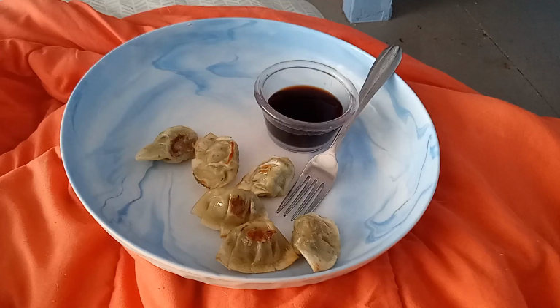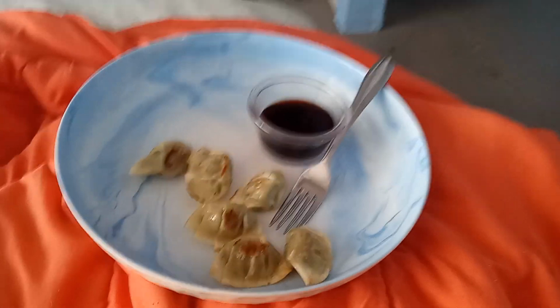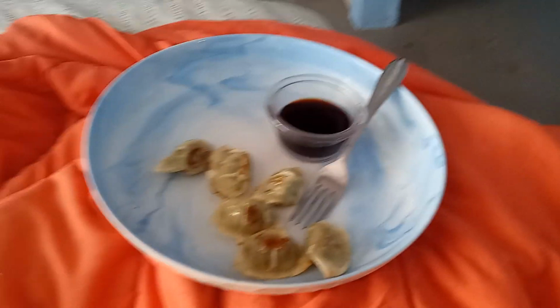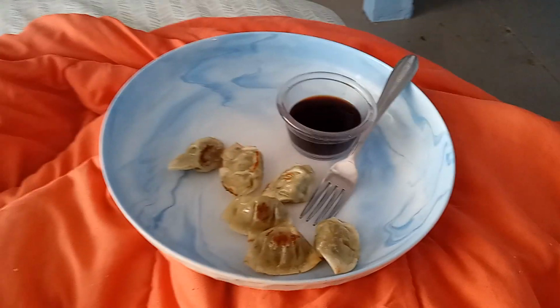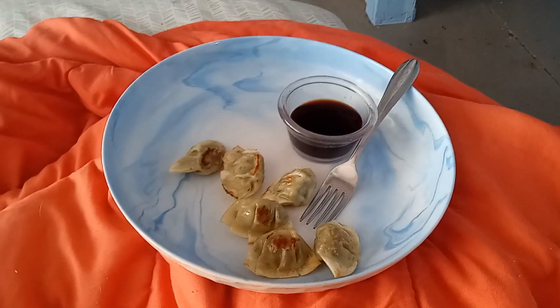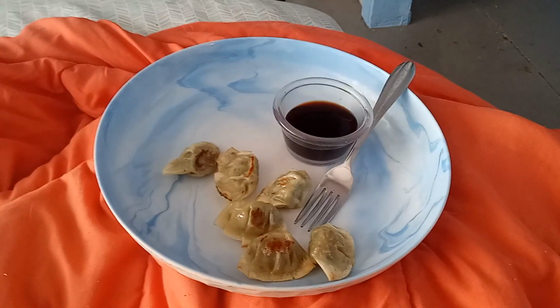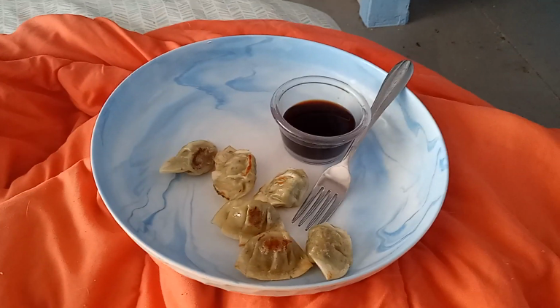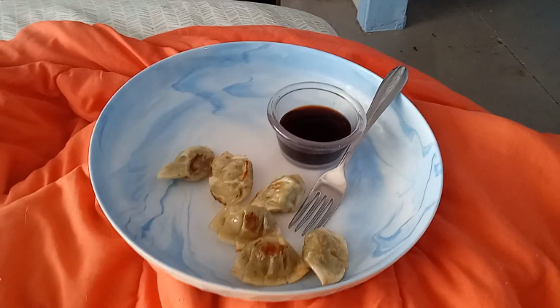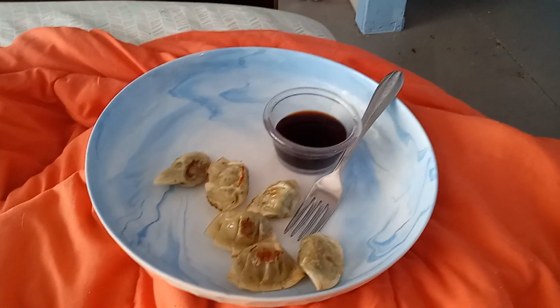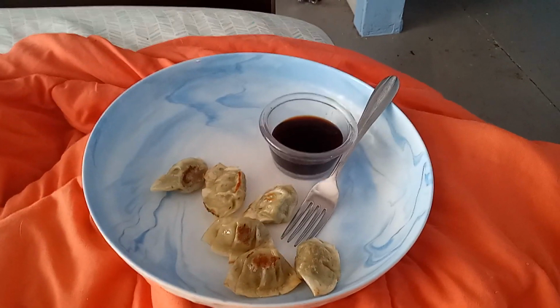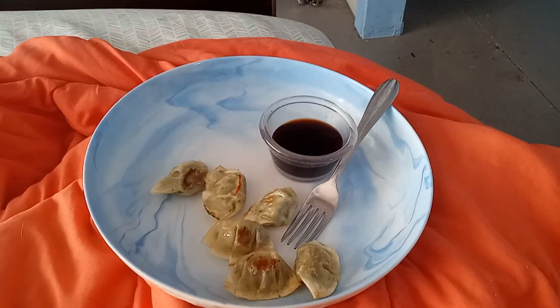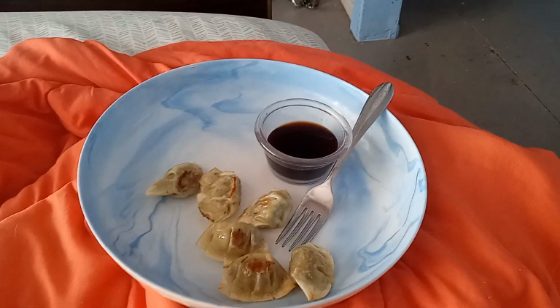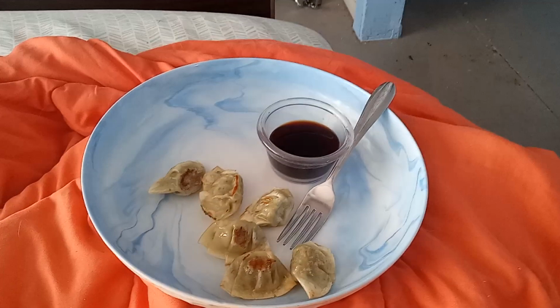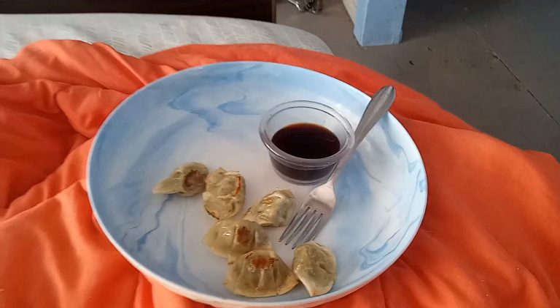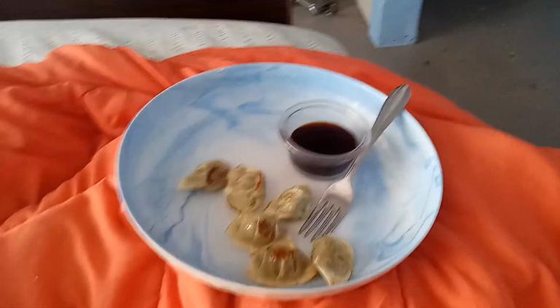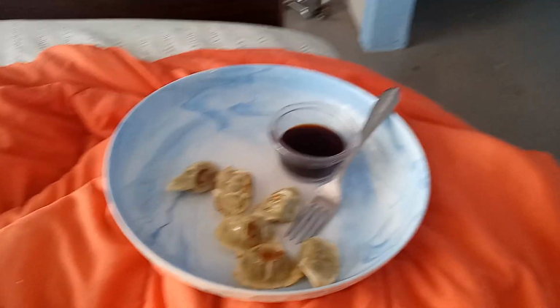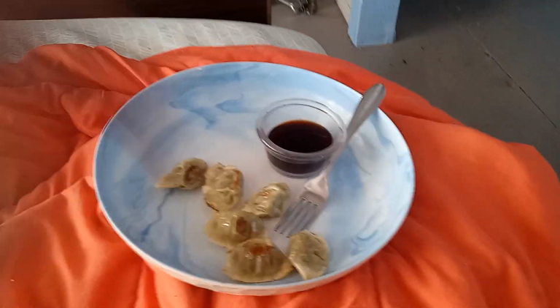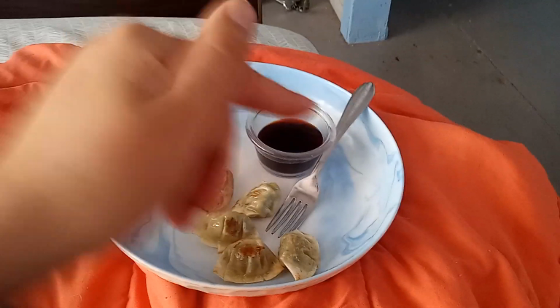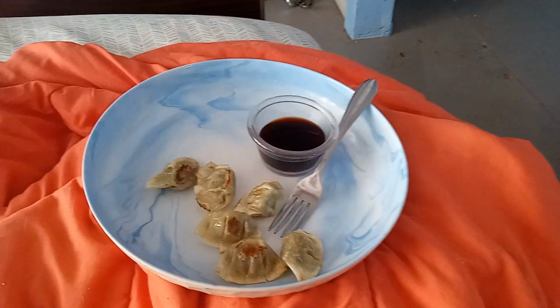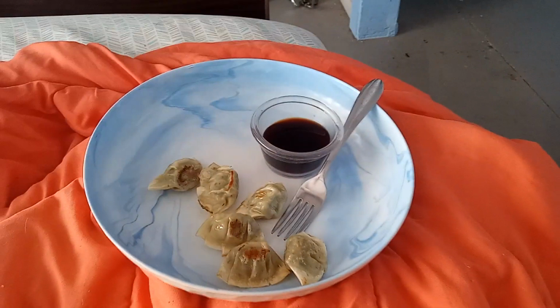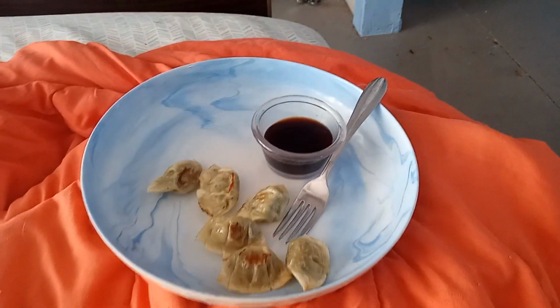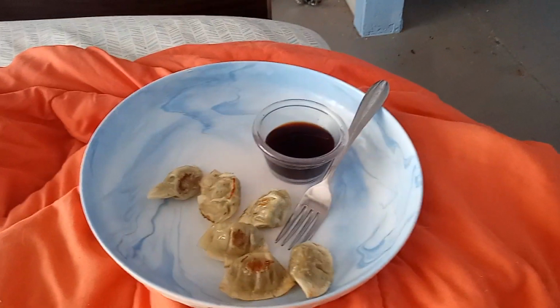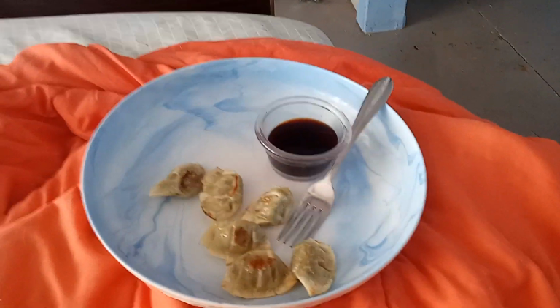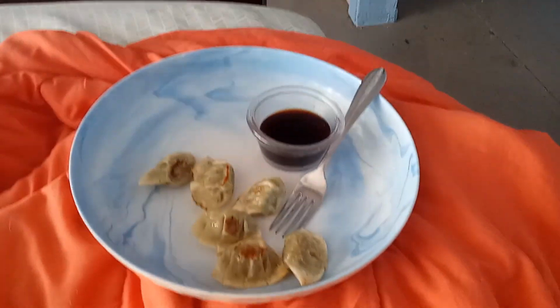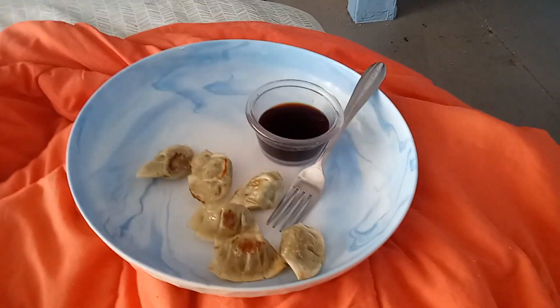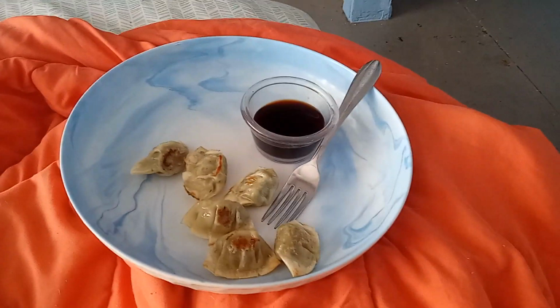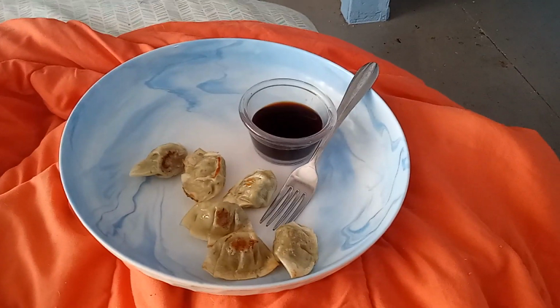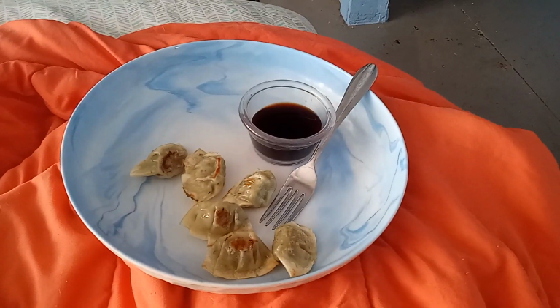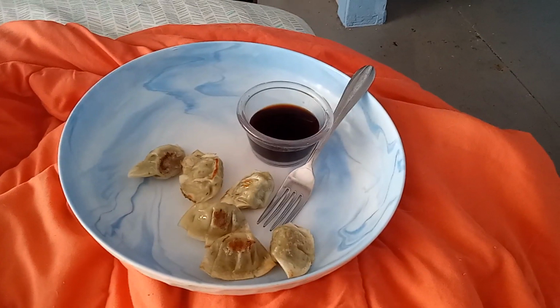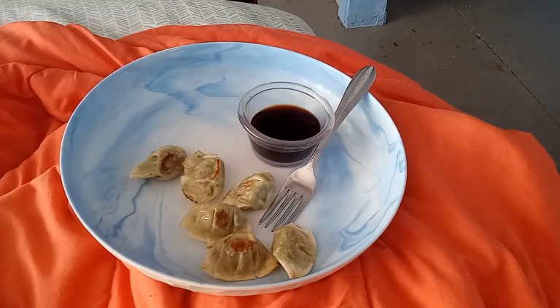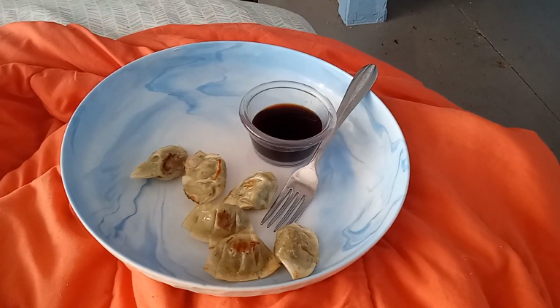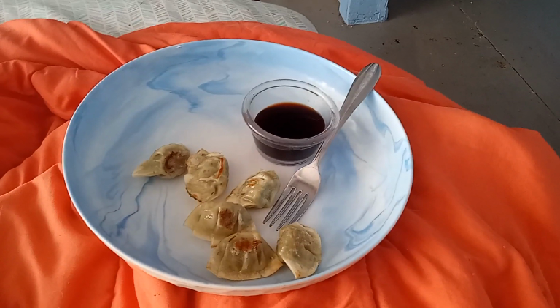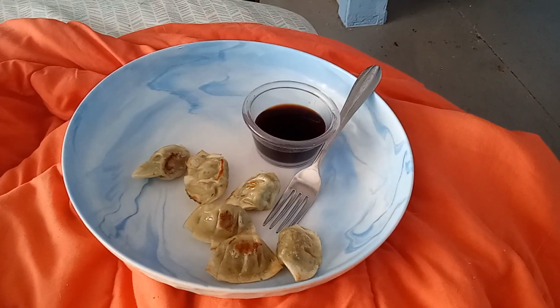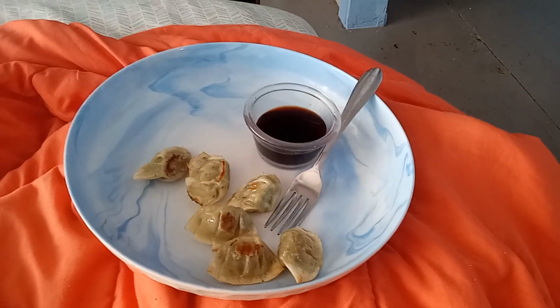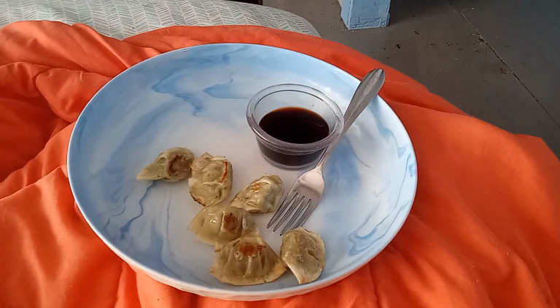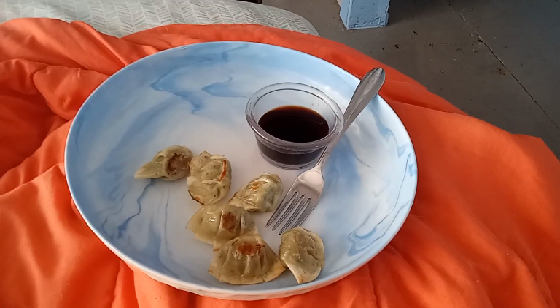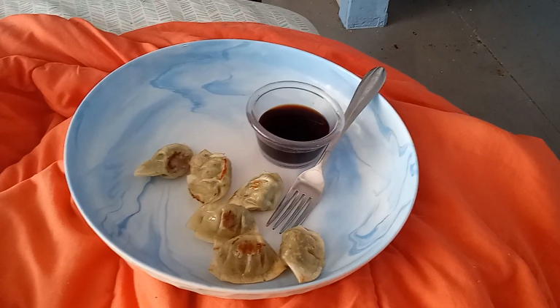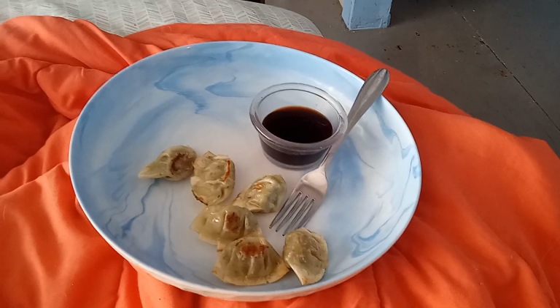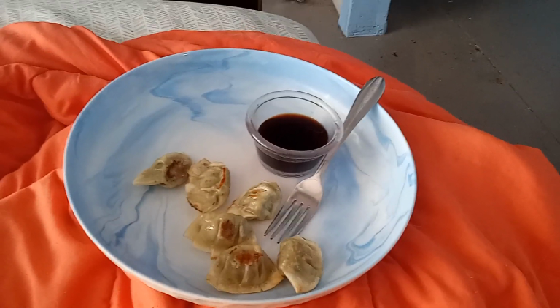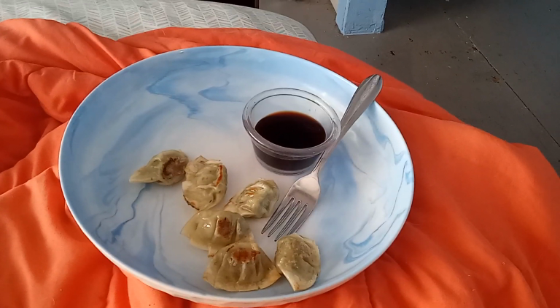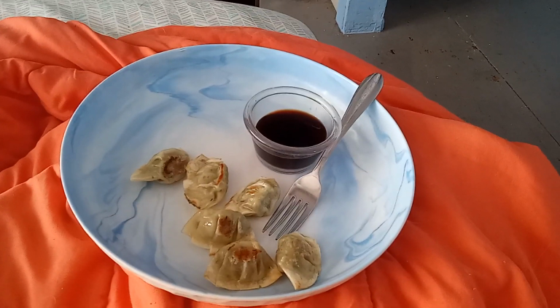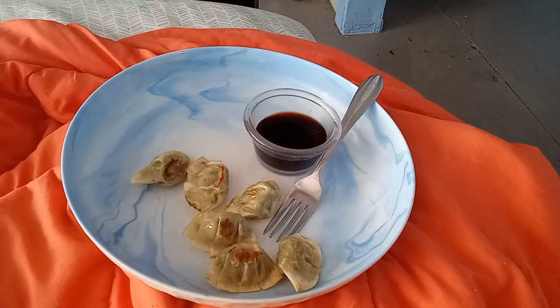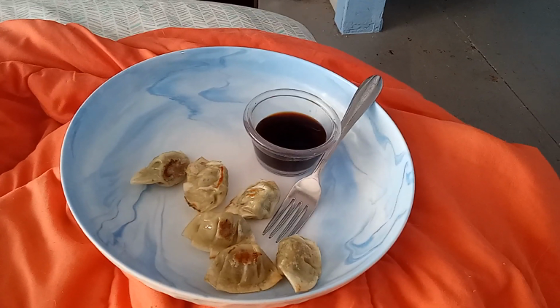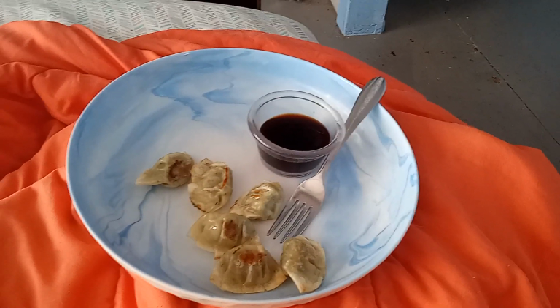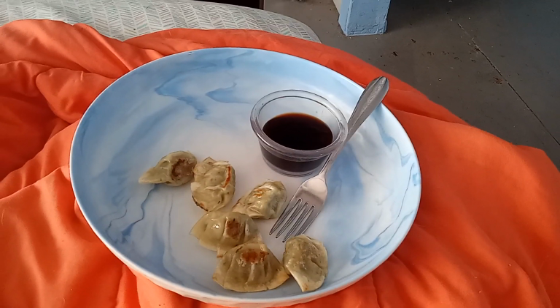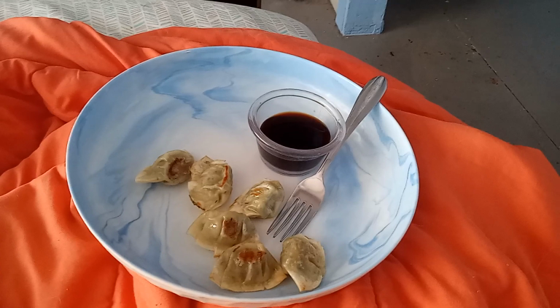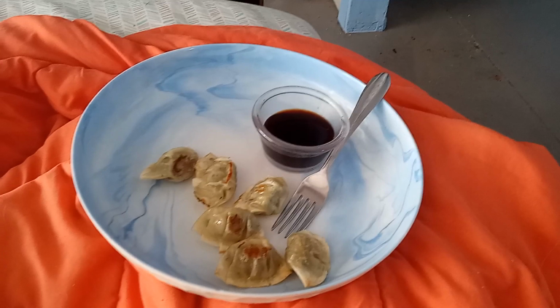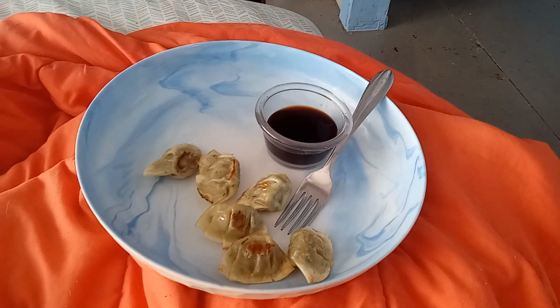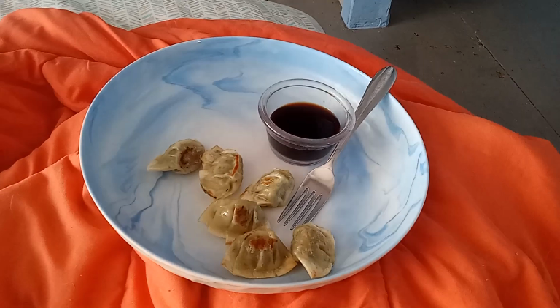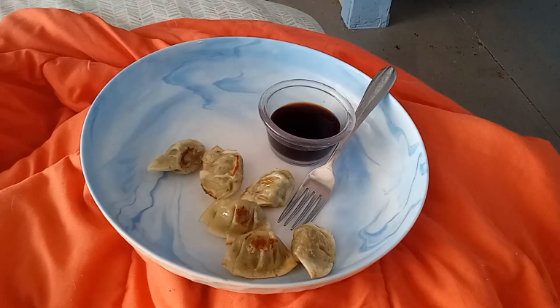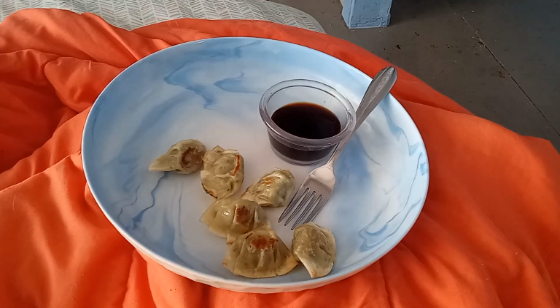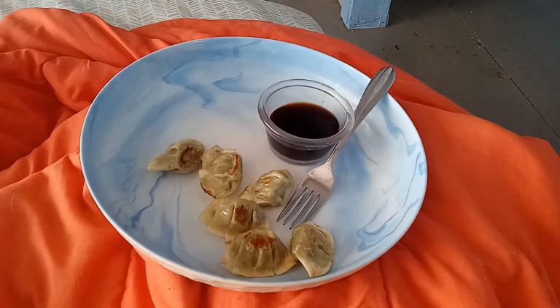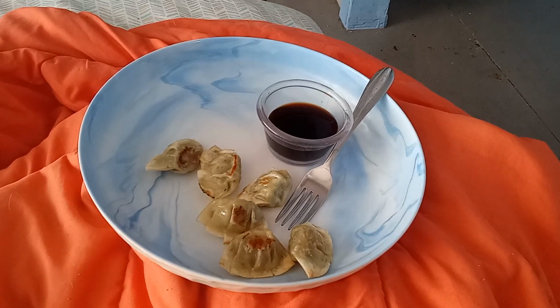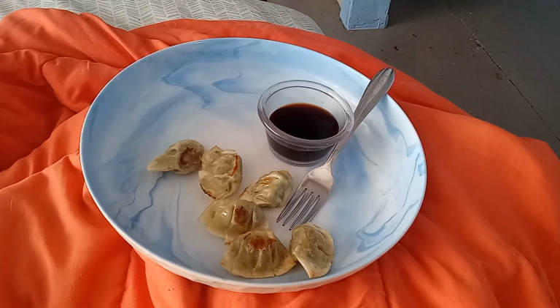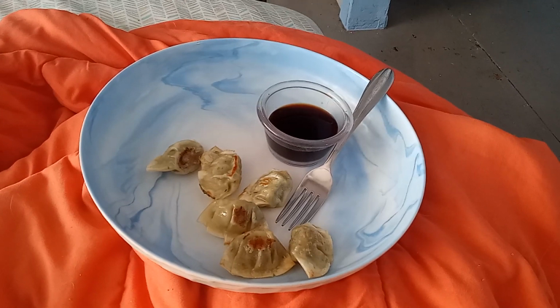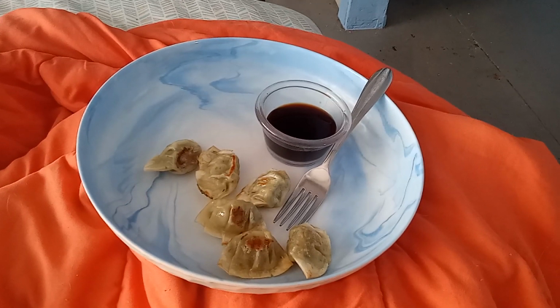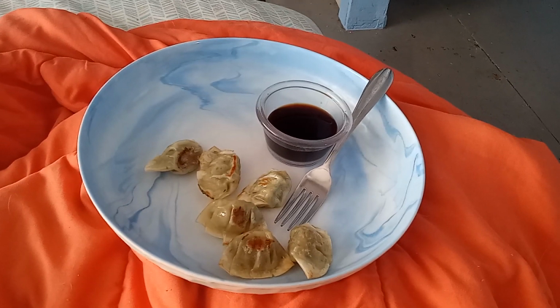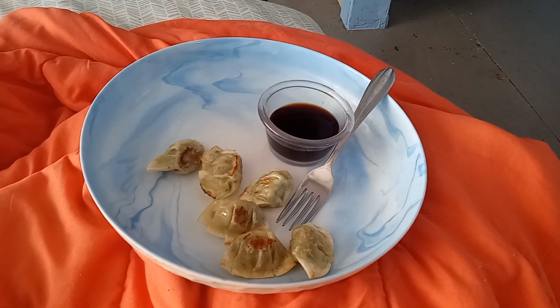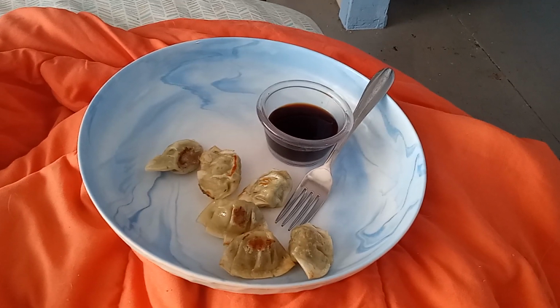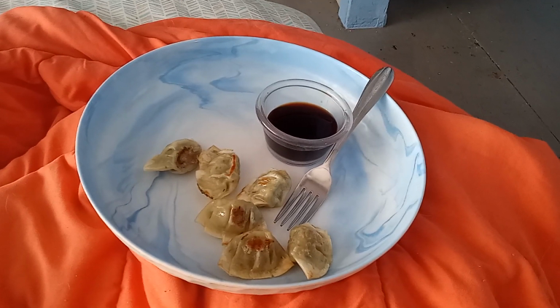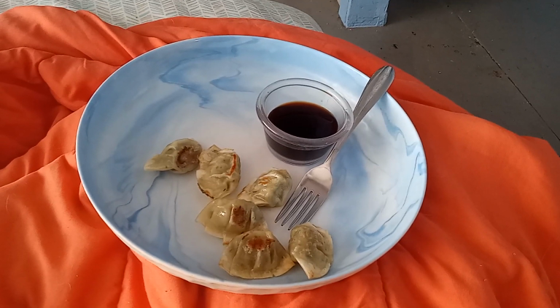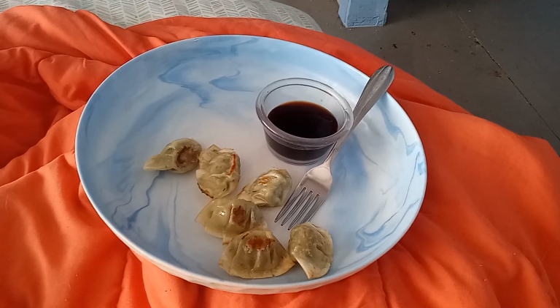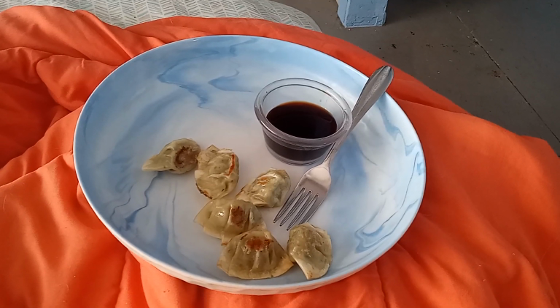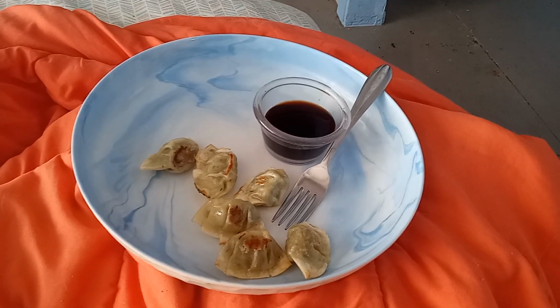Hey everyone, this is Asusaw, coming back to you guys with another food review. And I know I haven't done one in quite a while,